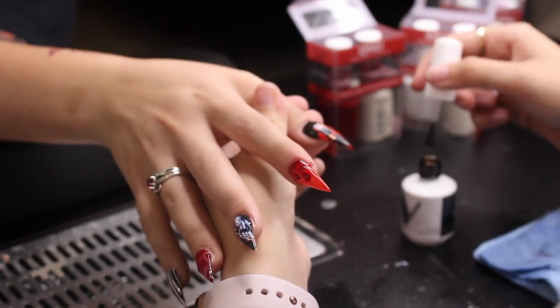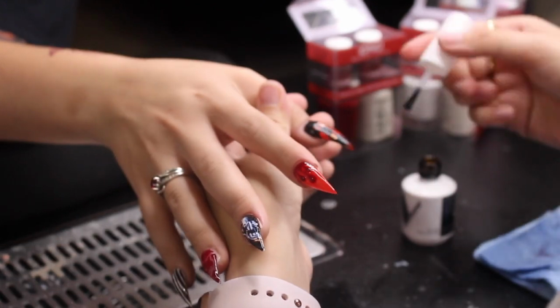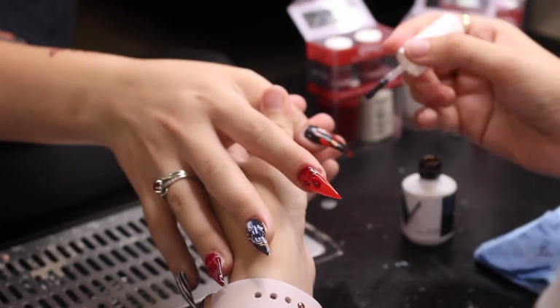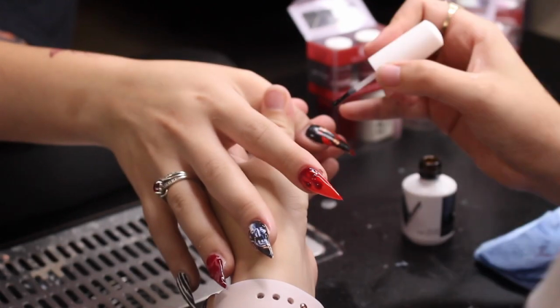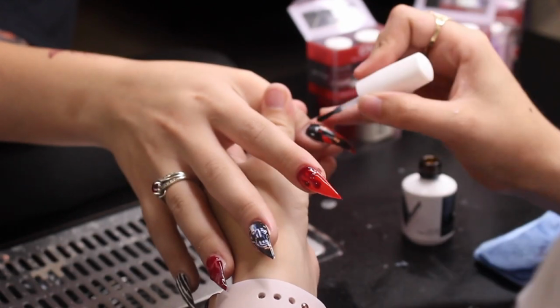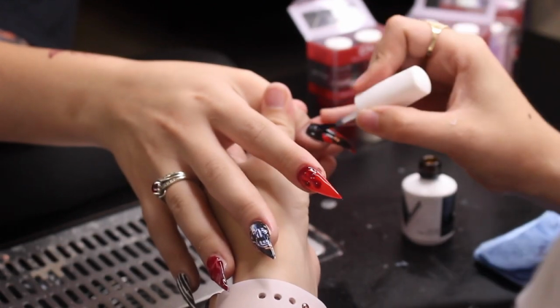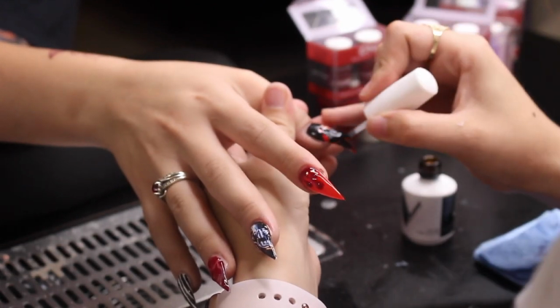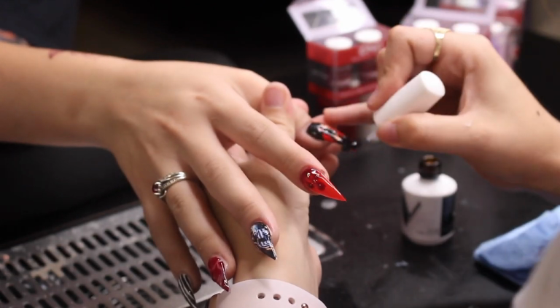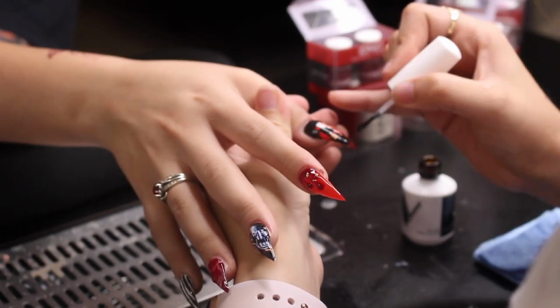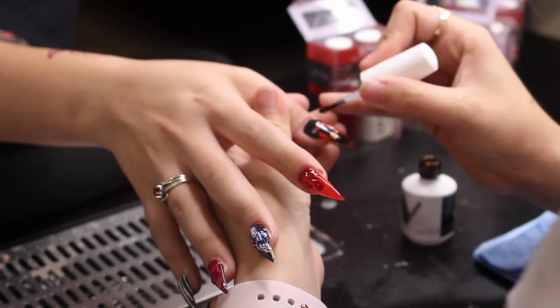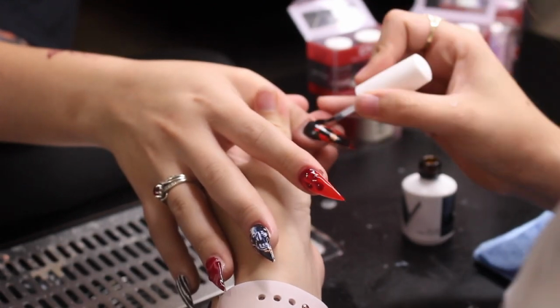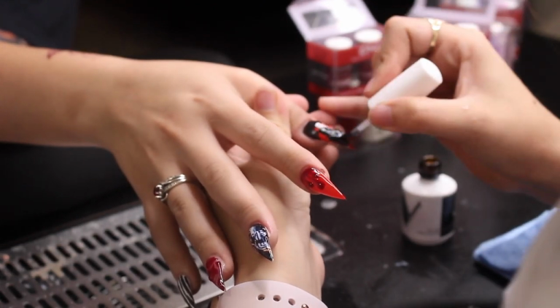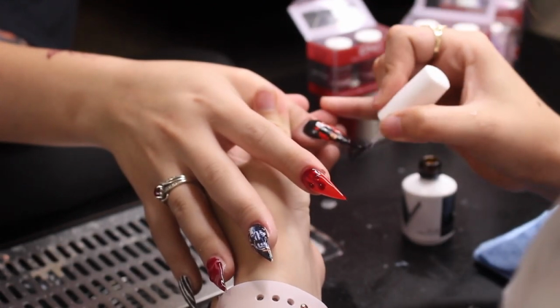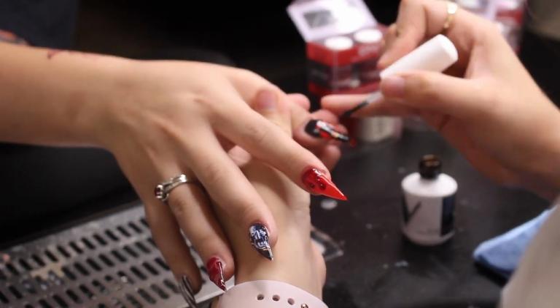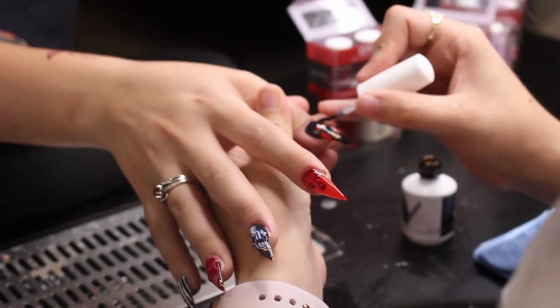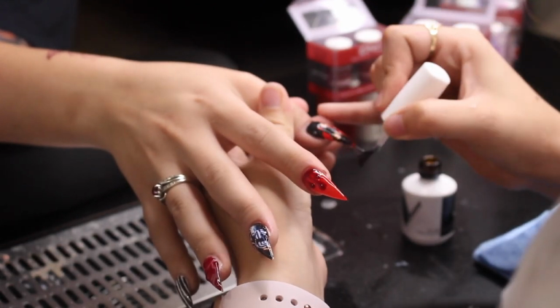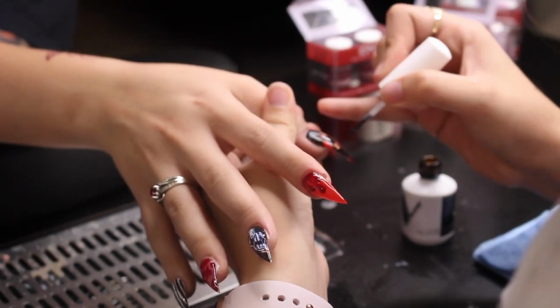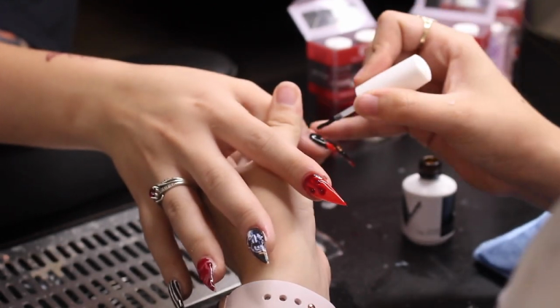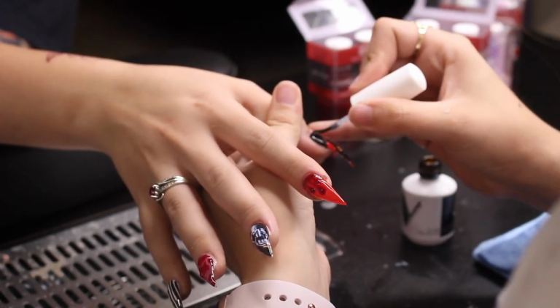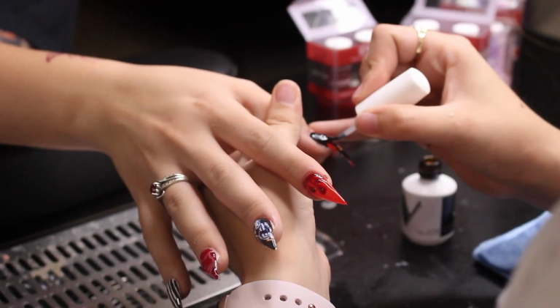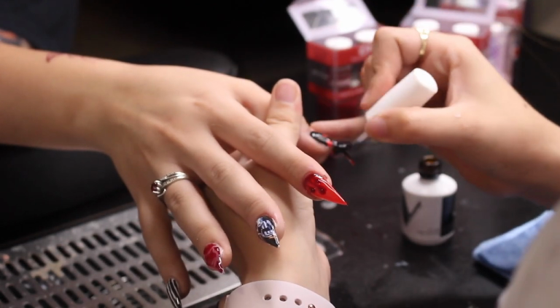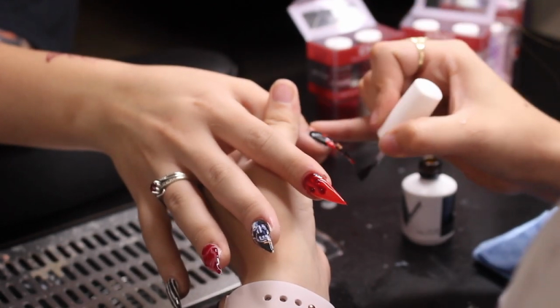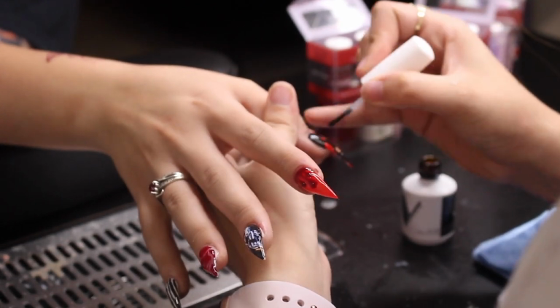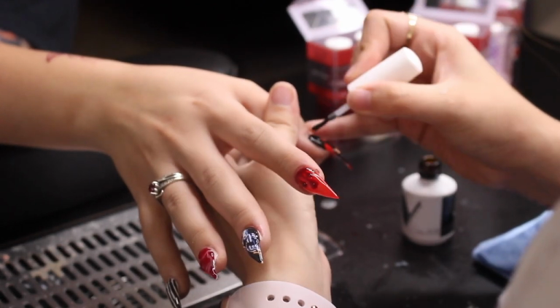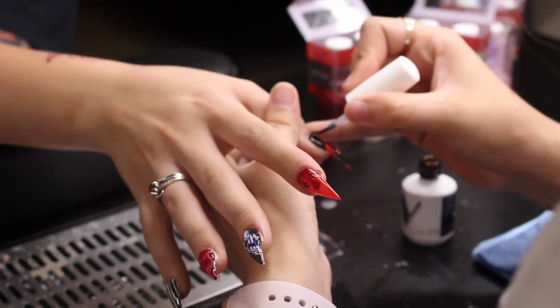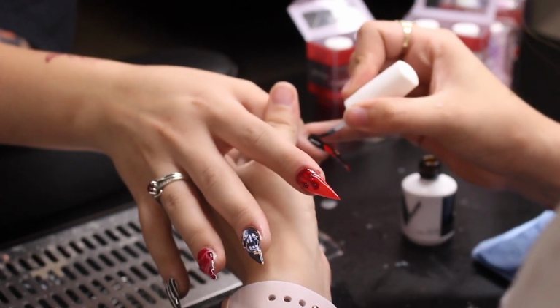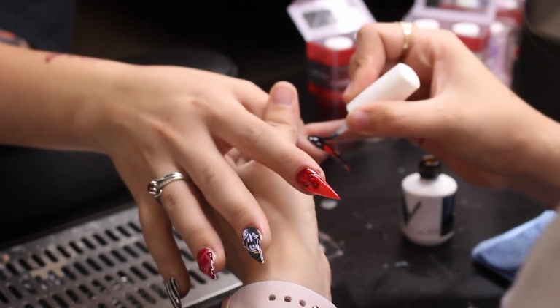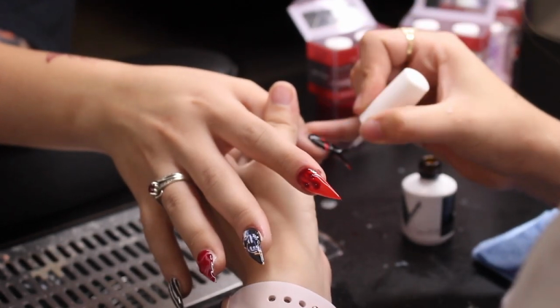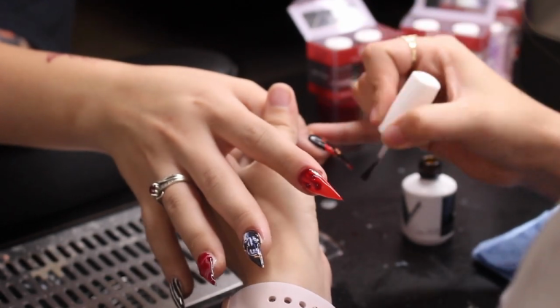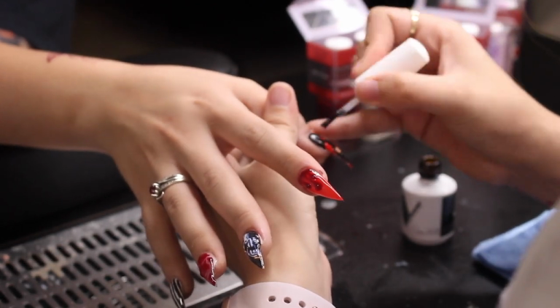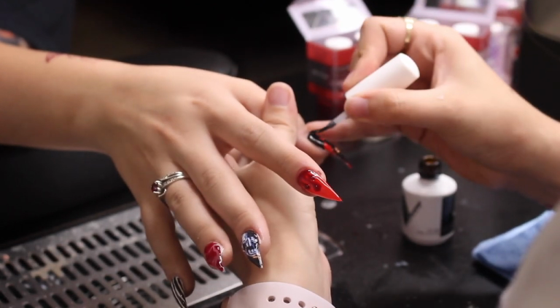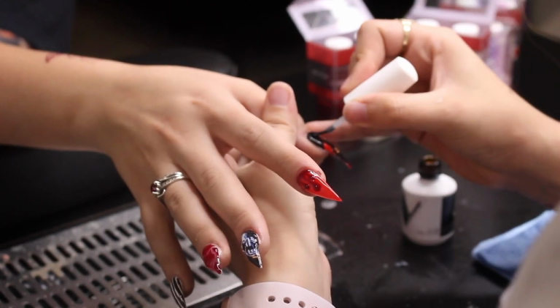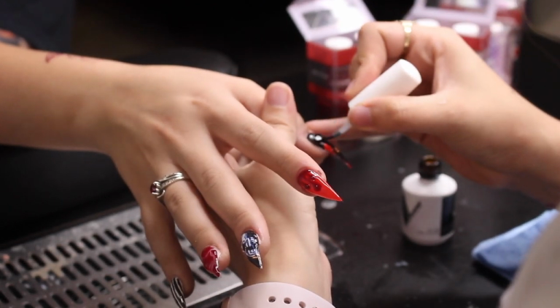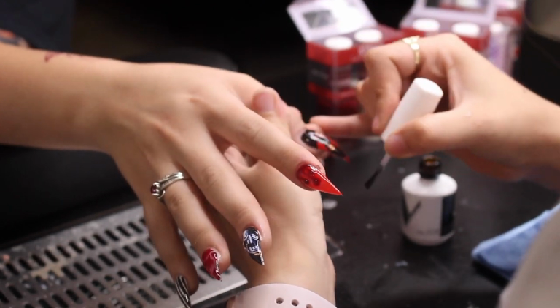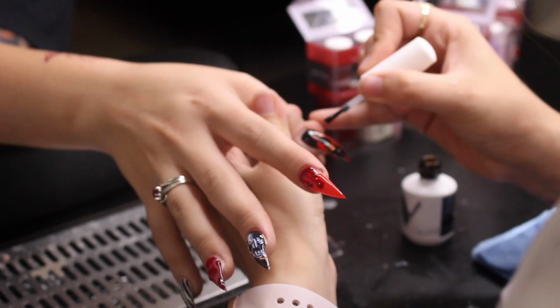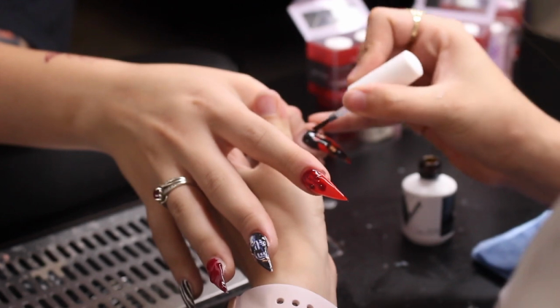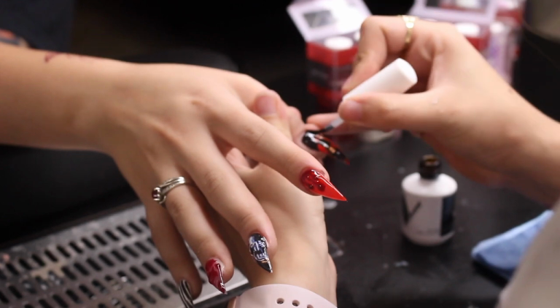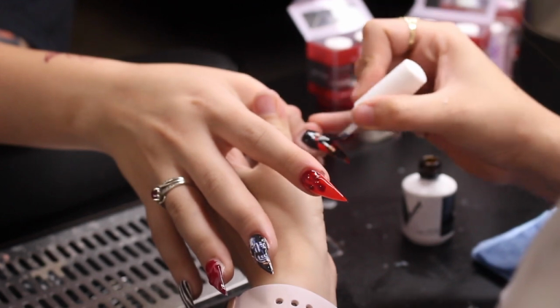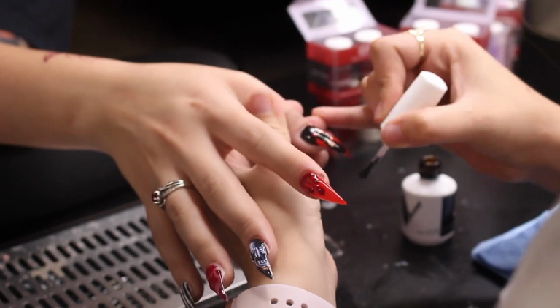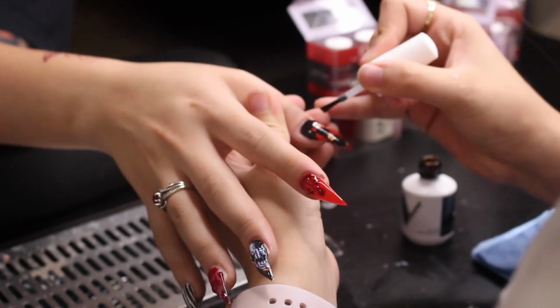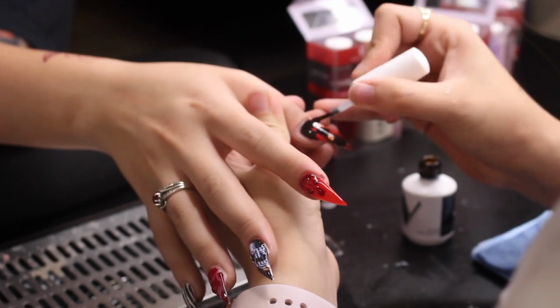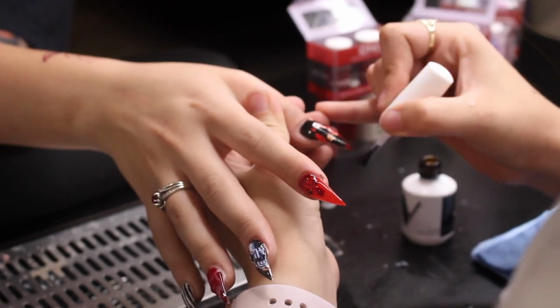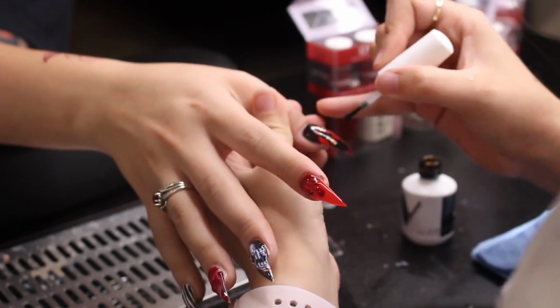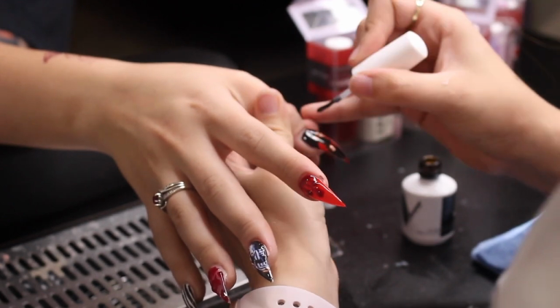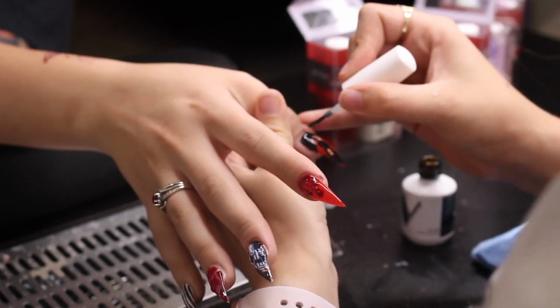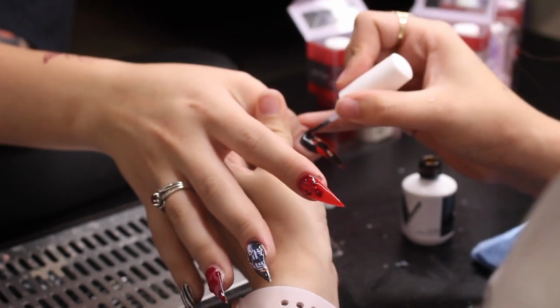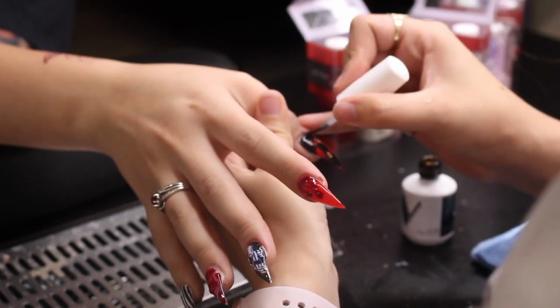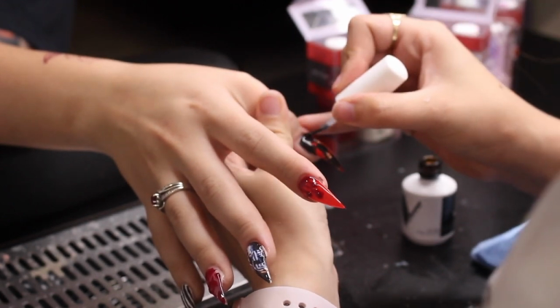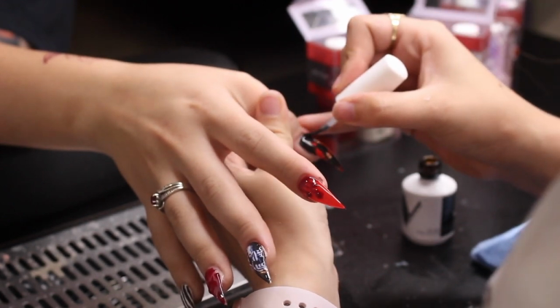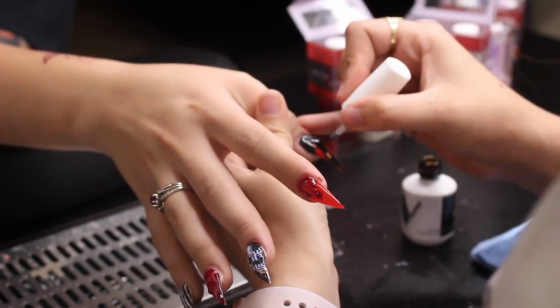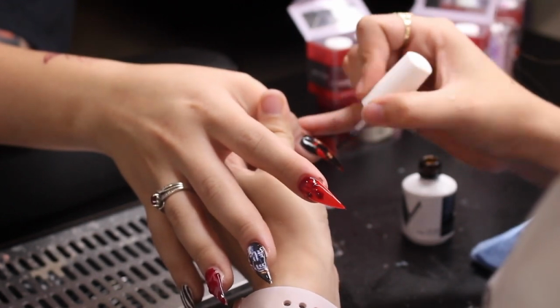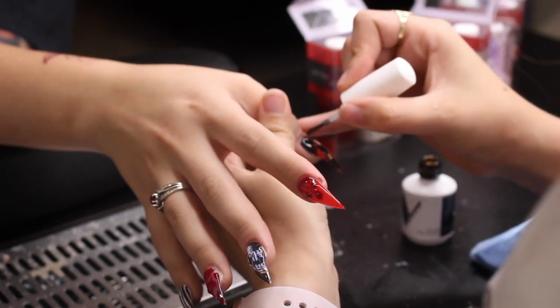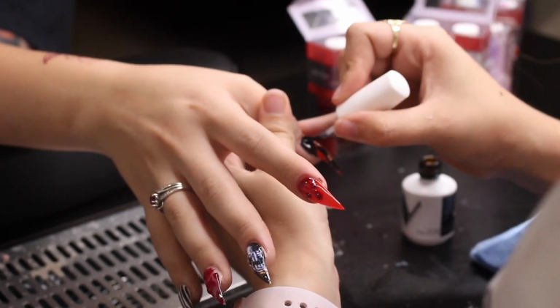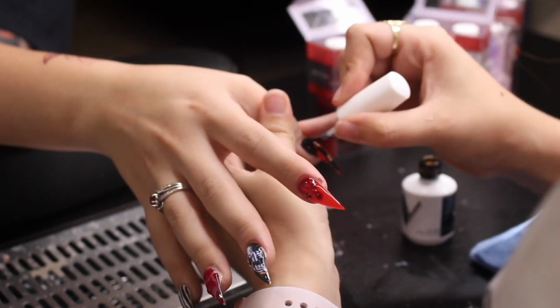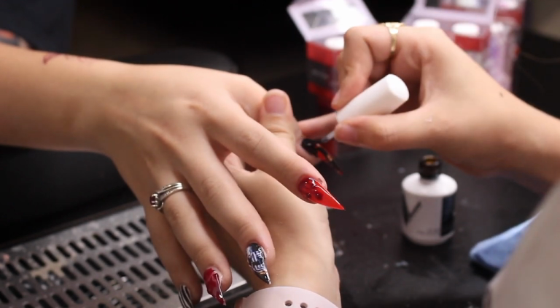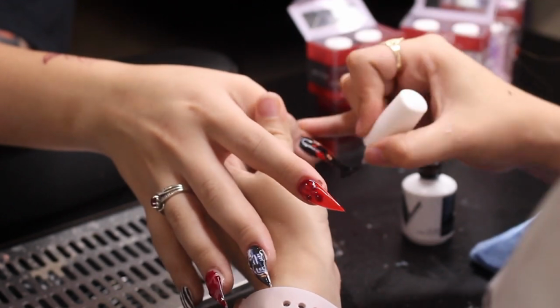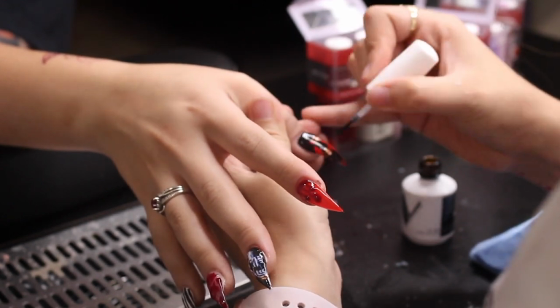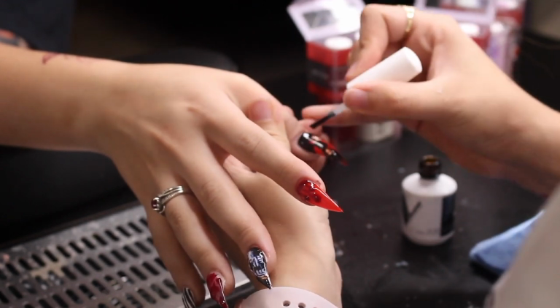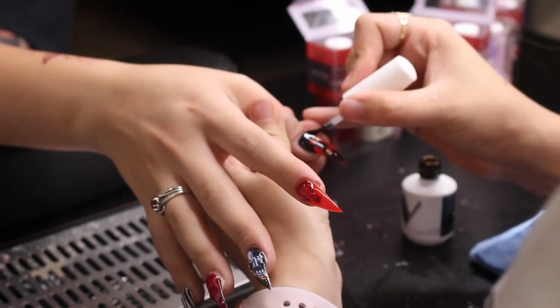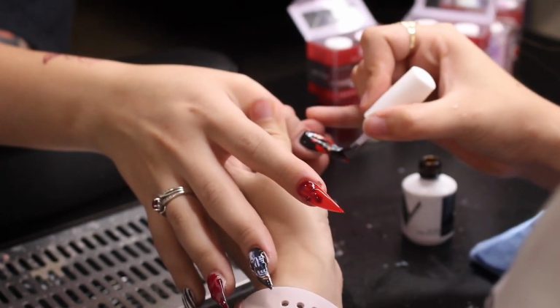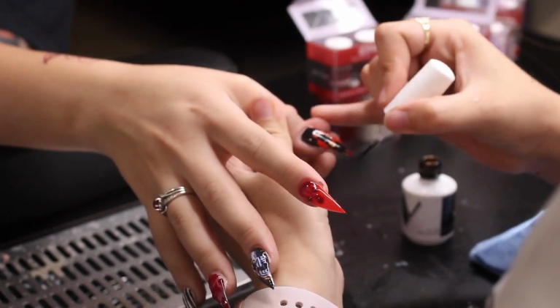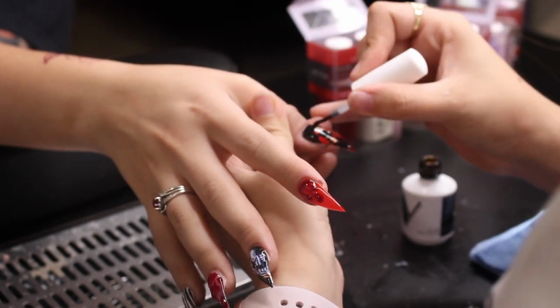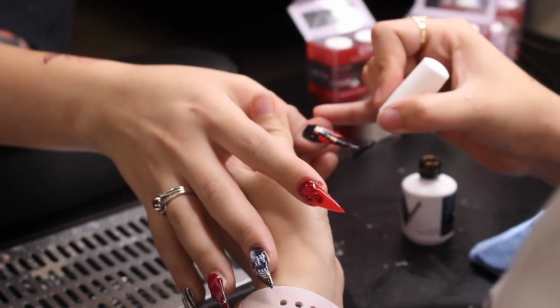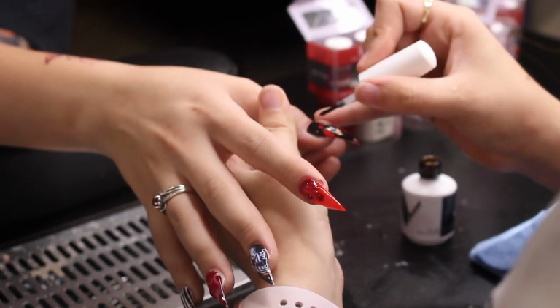After placing the decals, let them dry under the UV light before applying the final top coat.